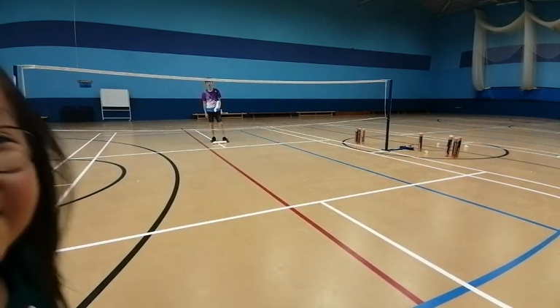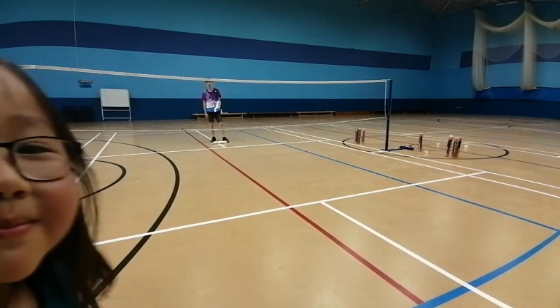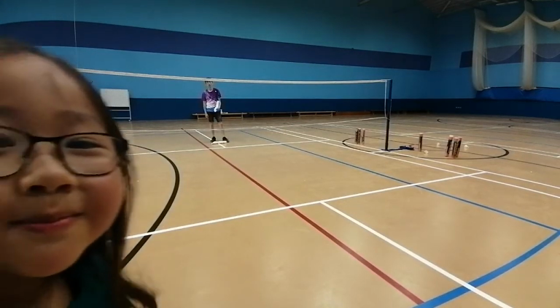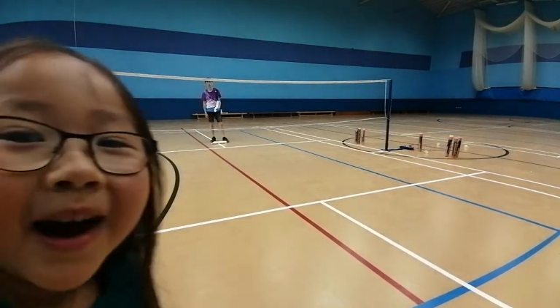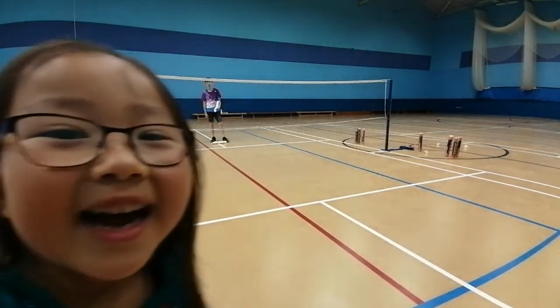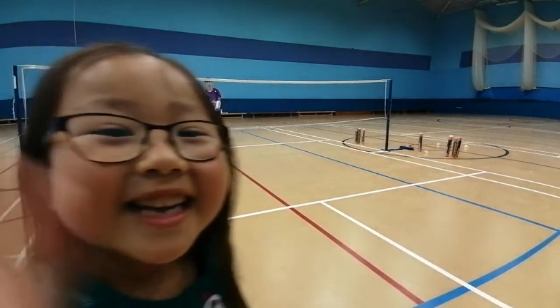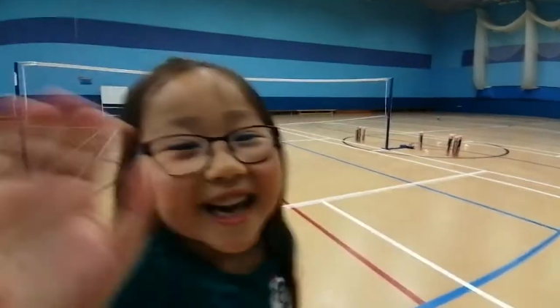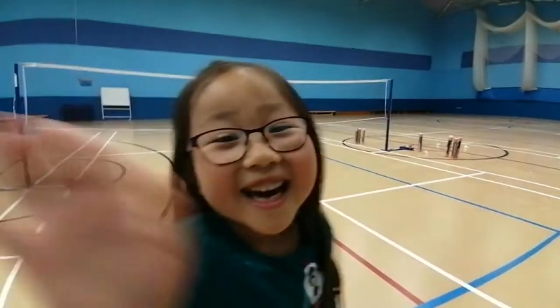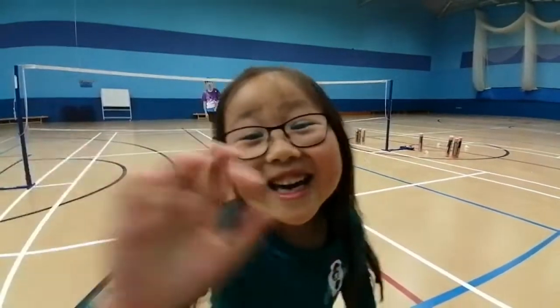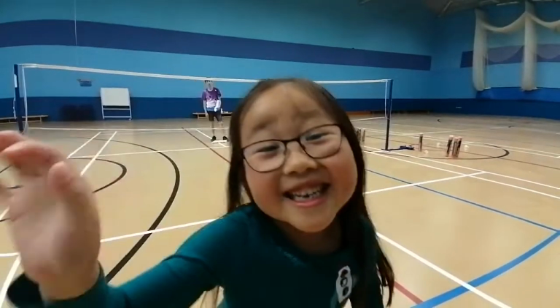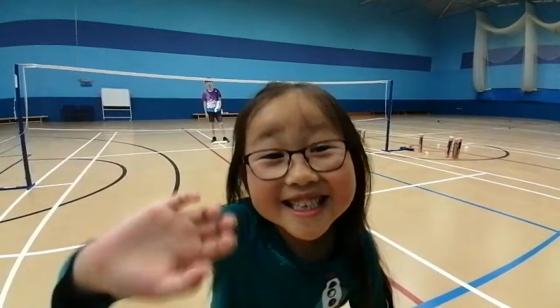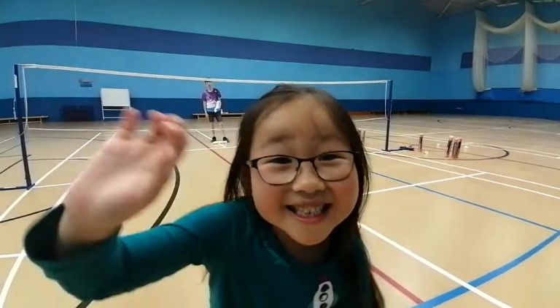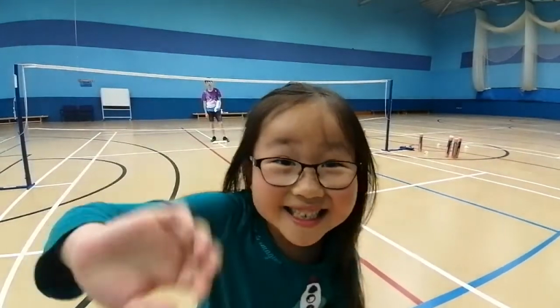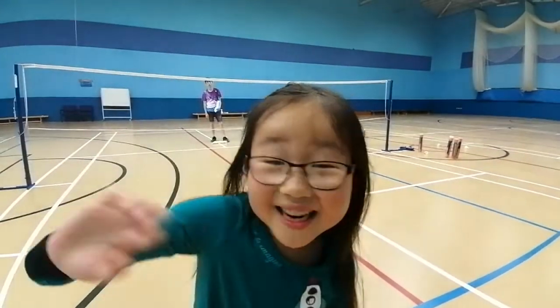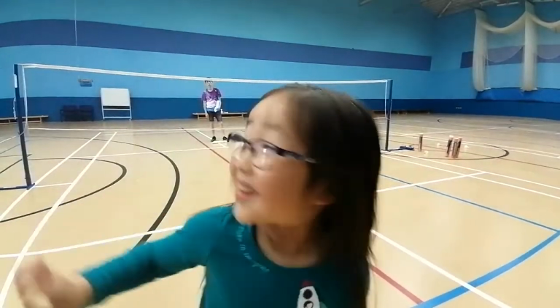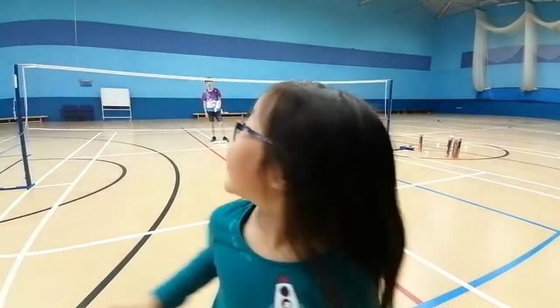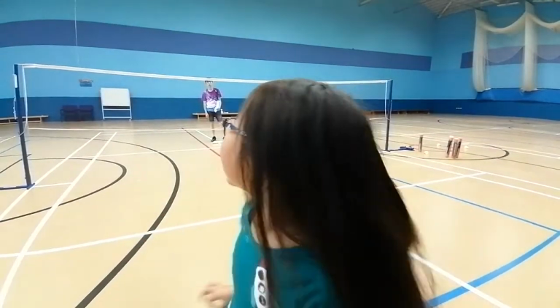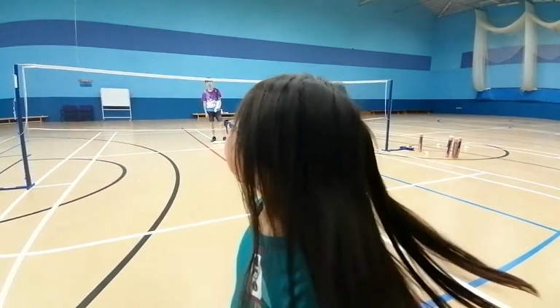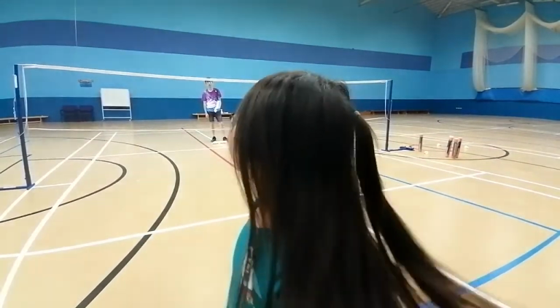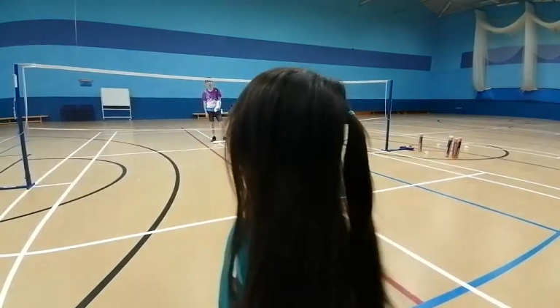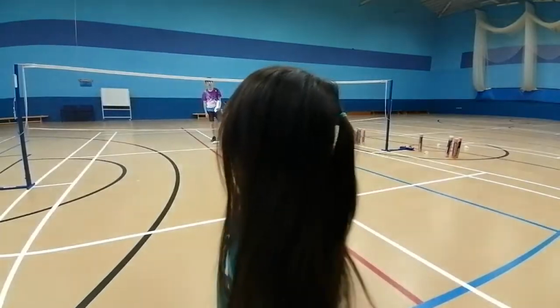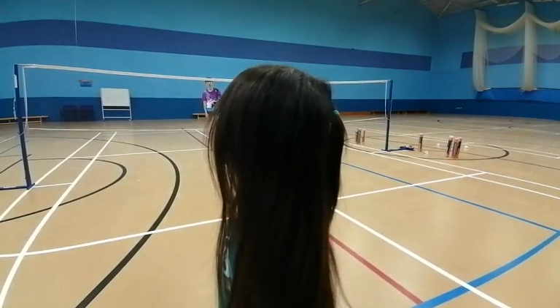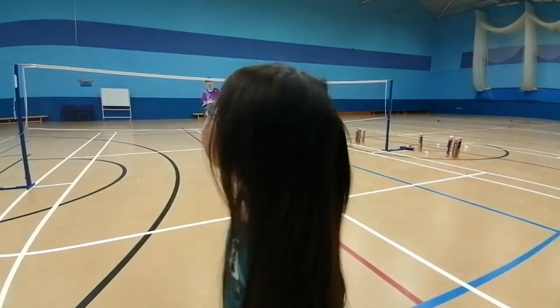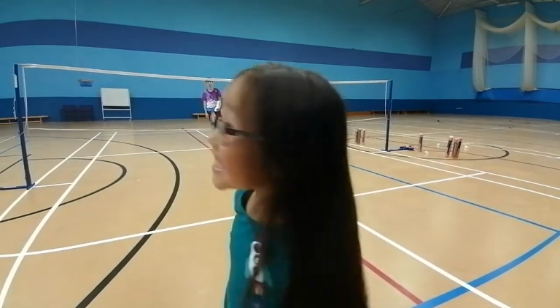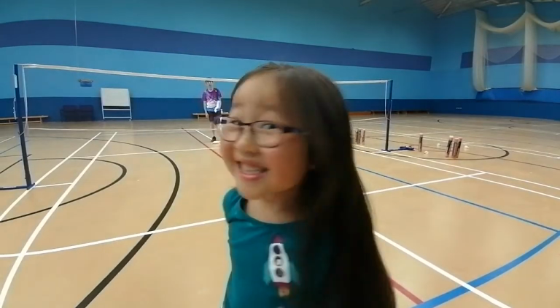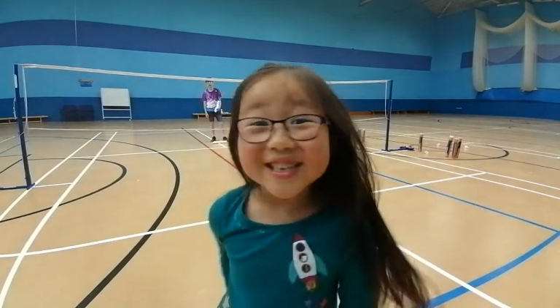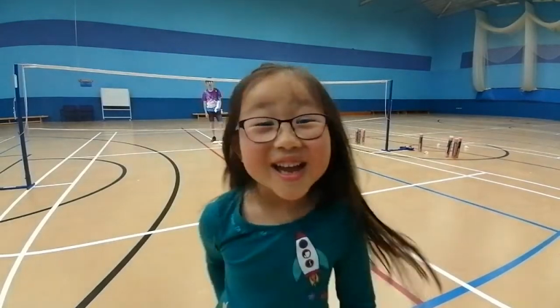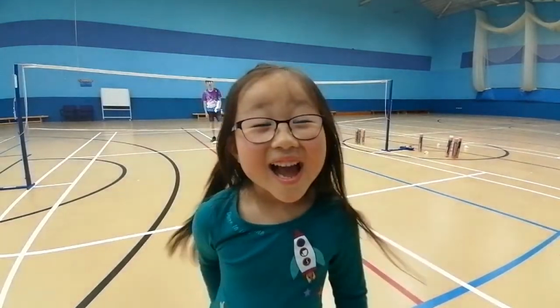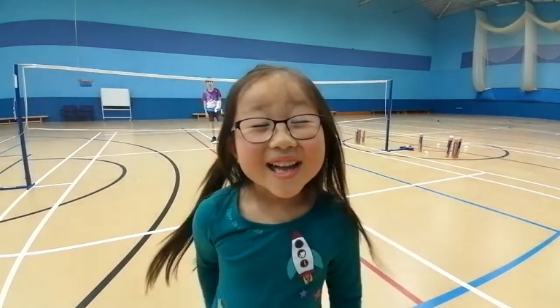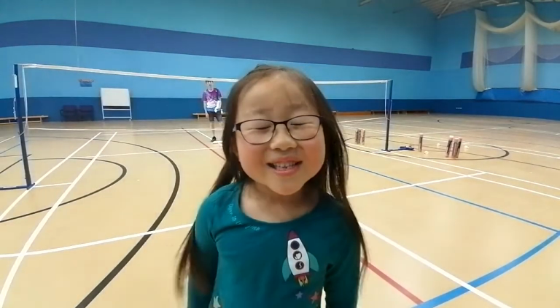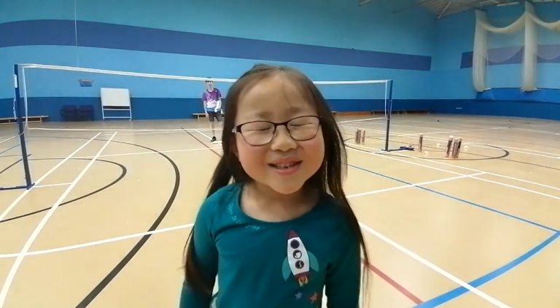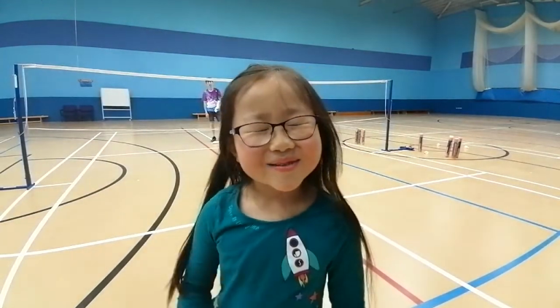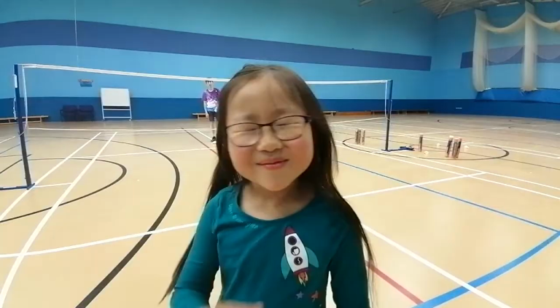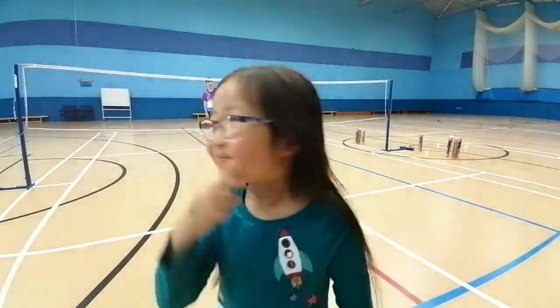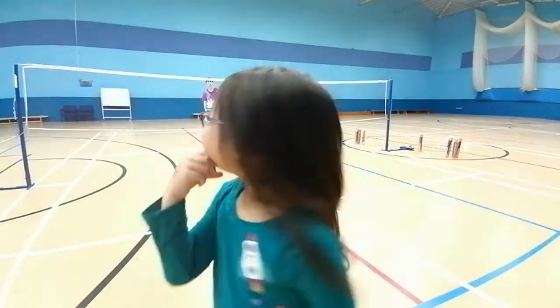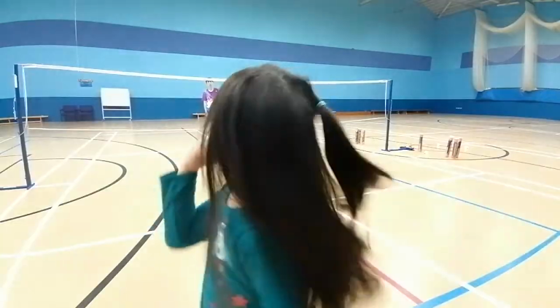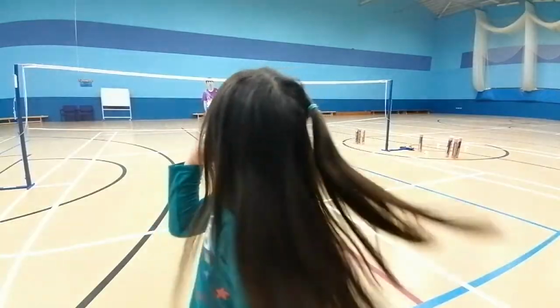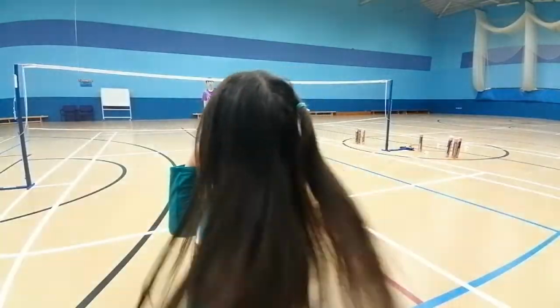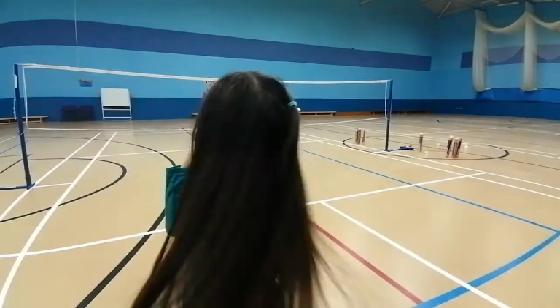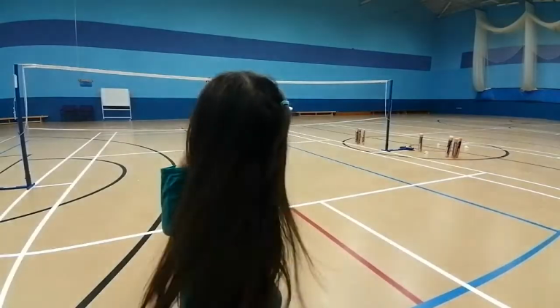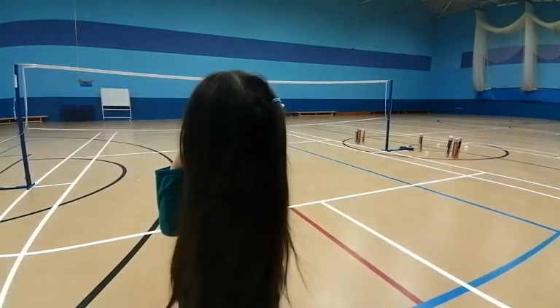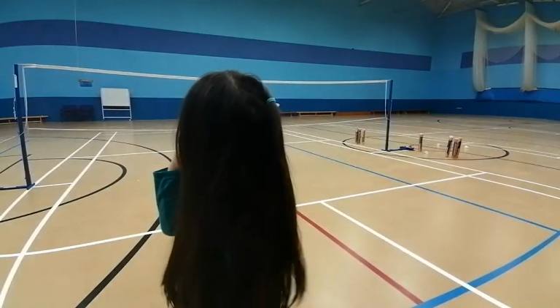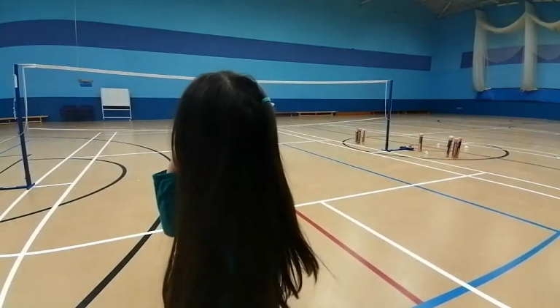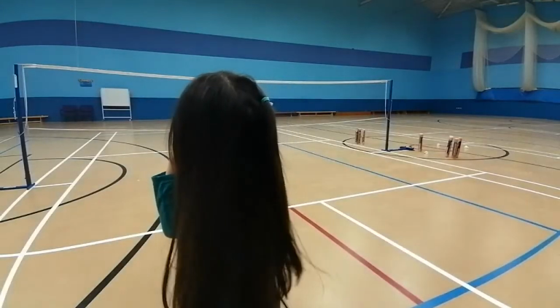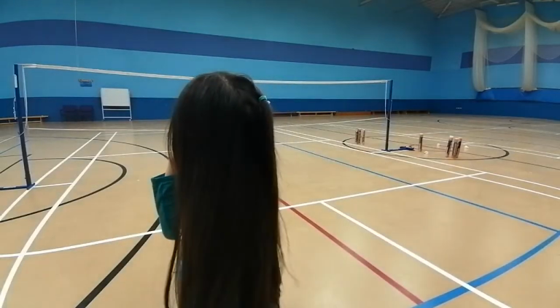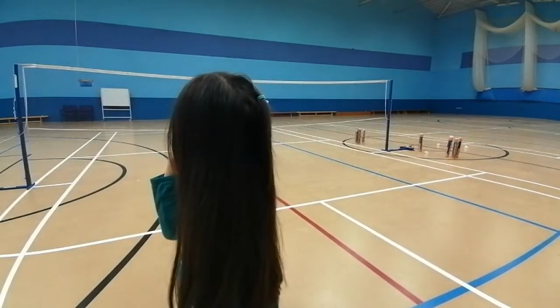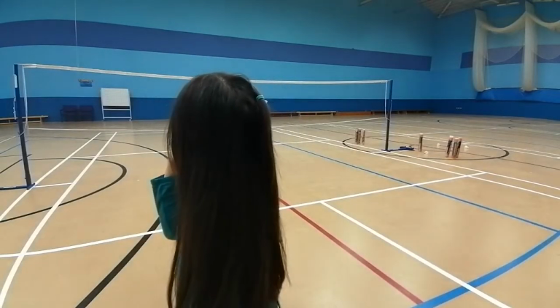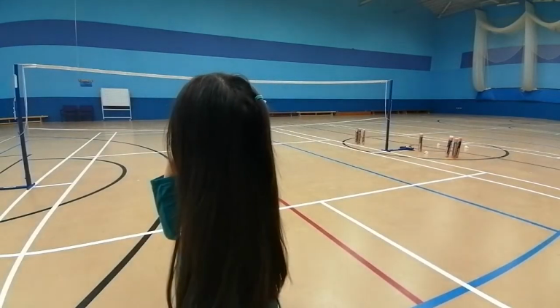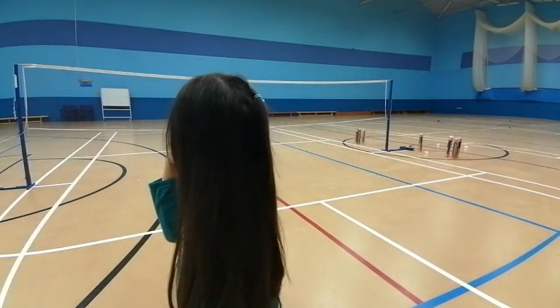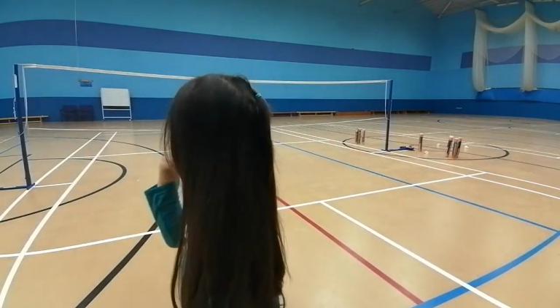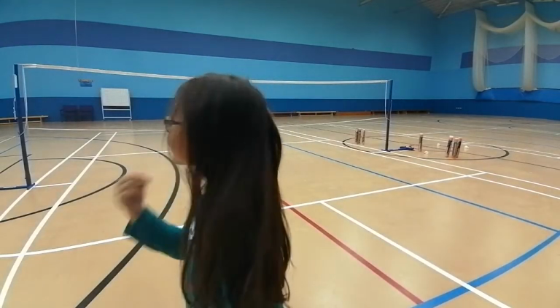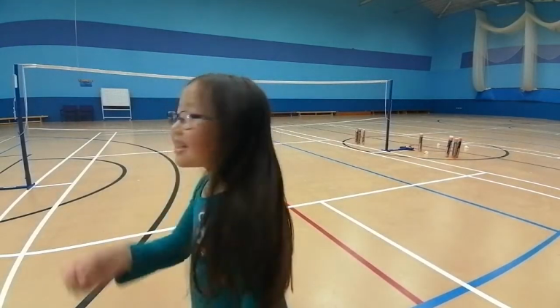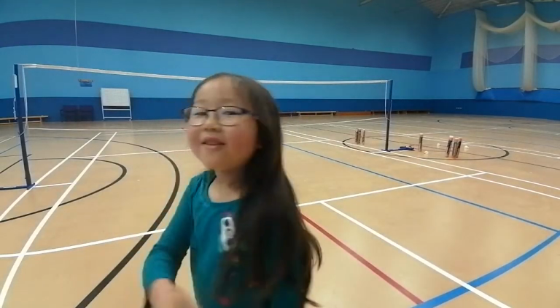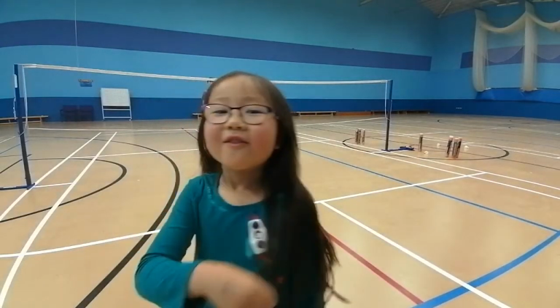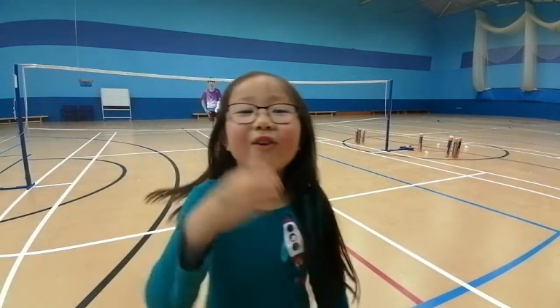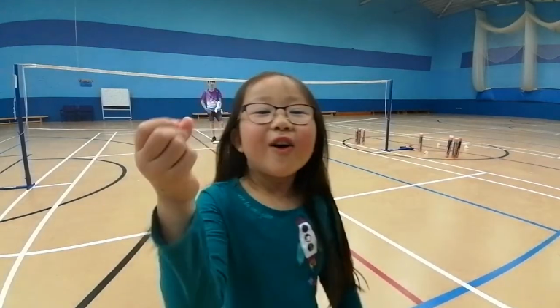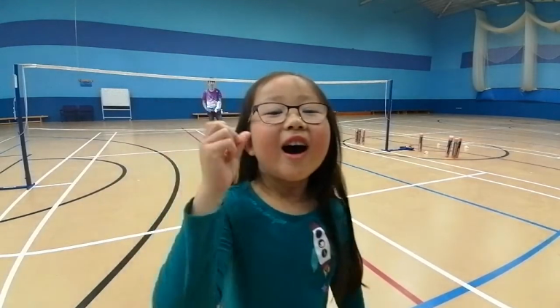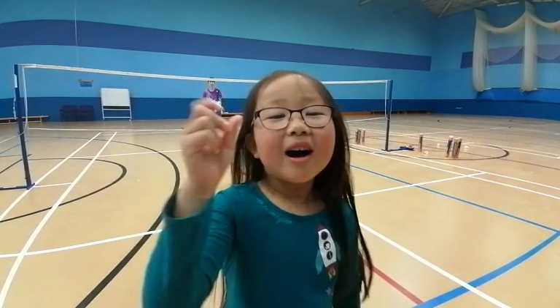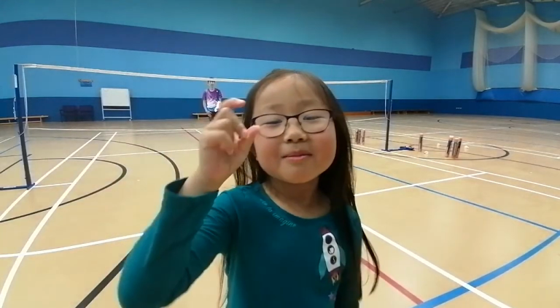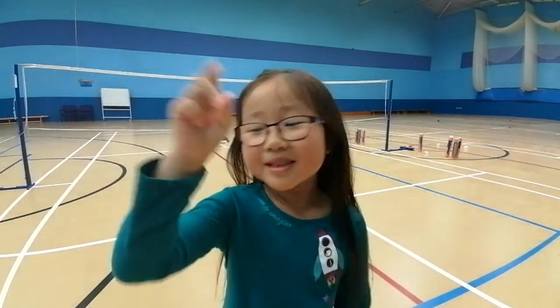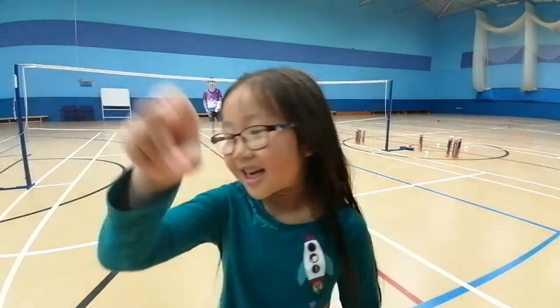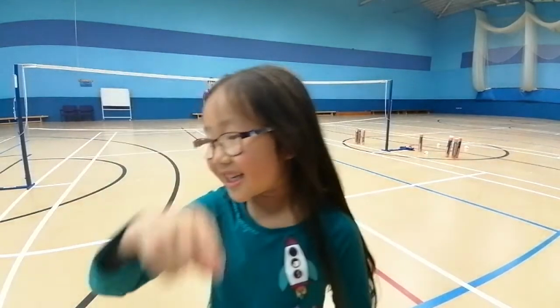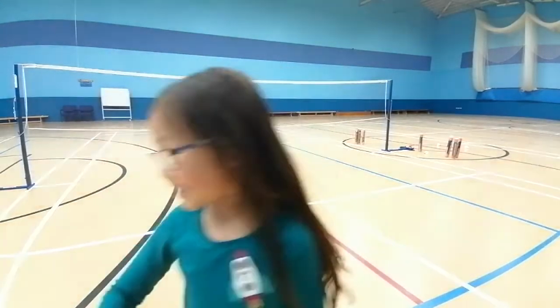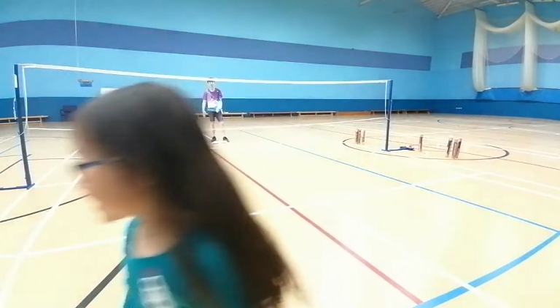Hi guys, today we're going to do some four arm rotation. Four arm rotation.